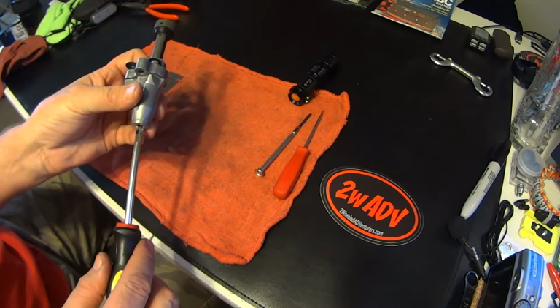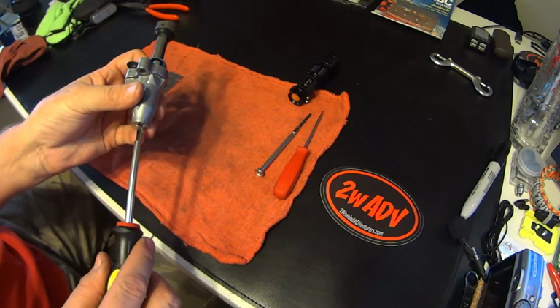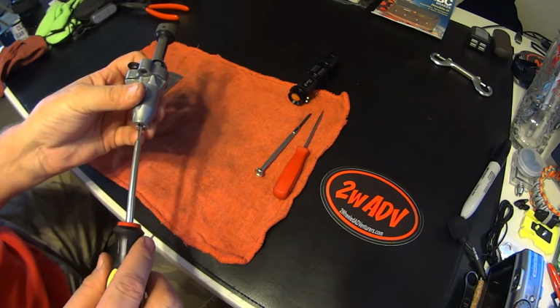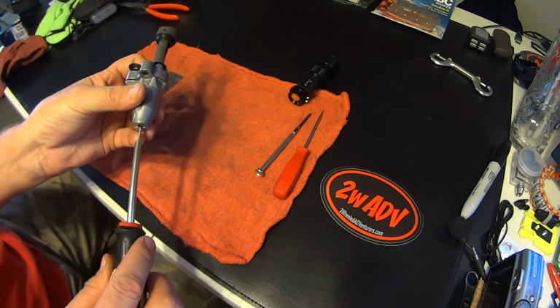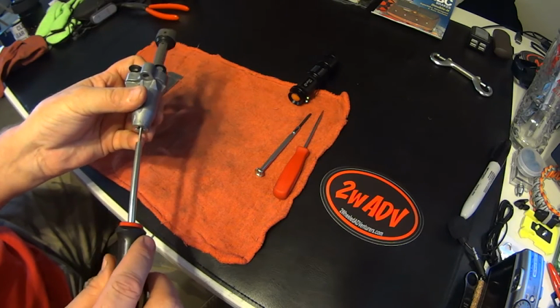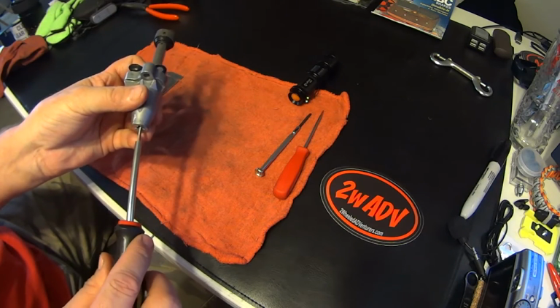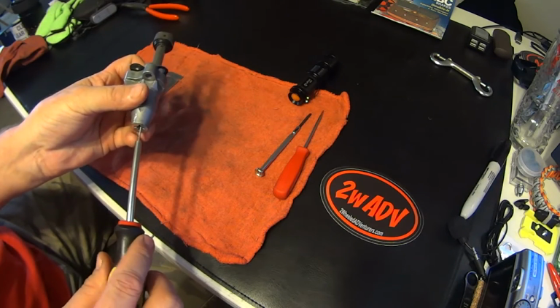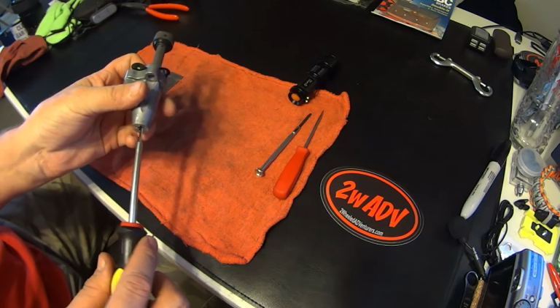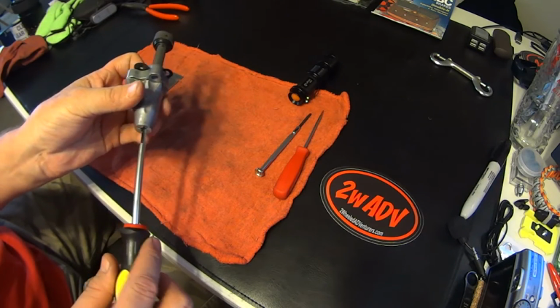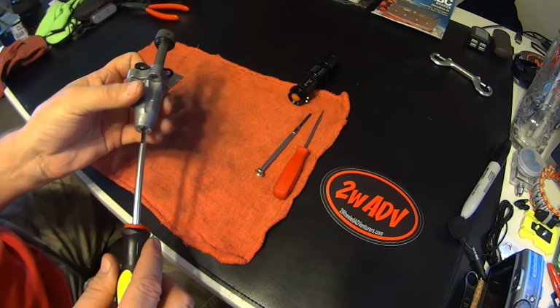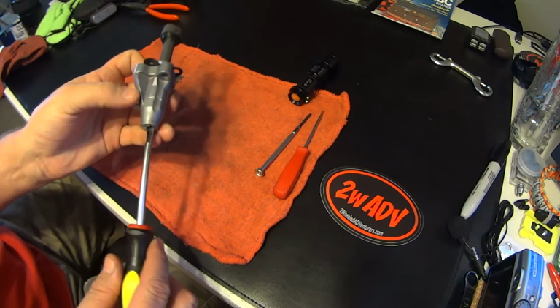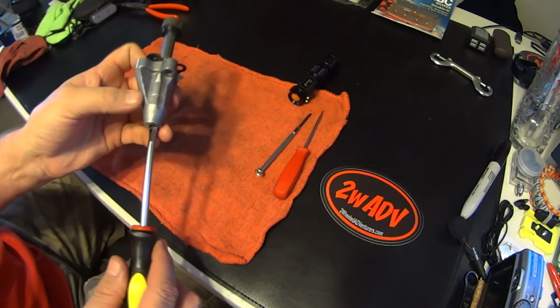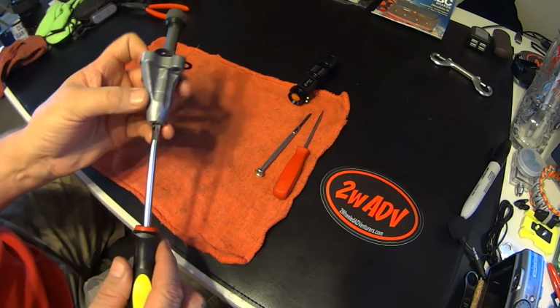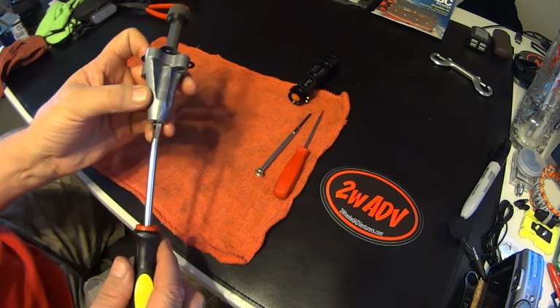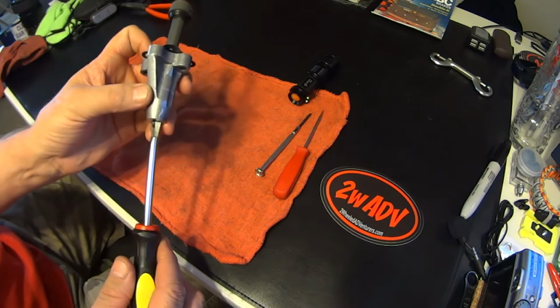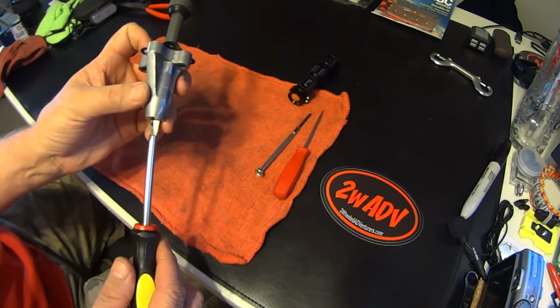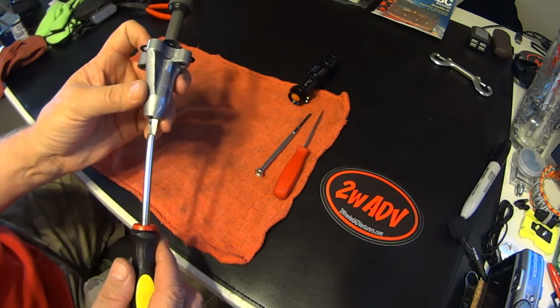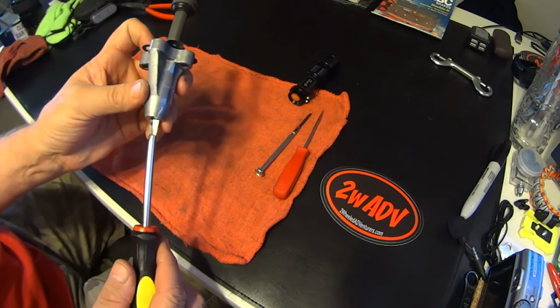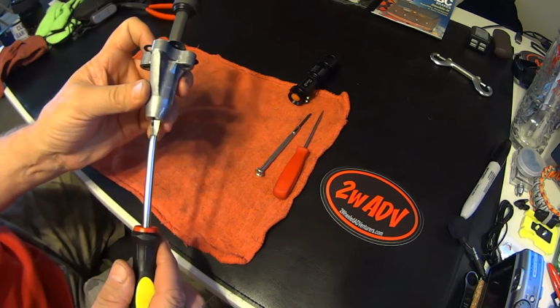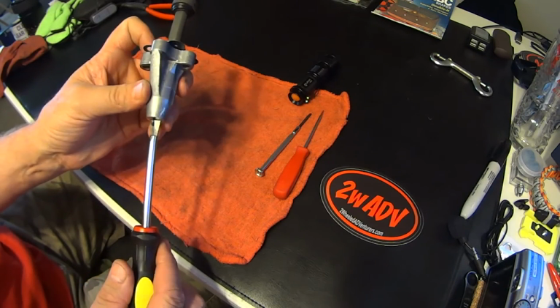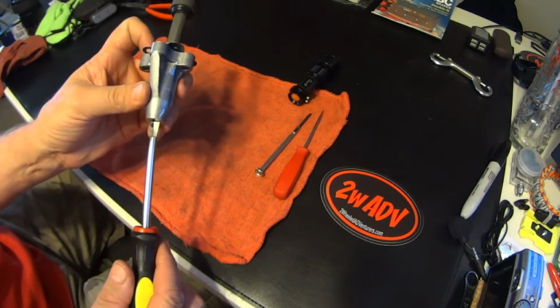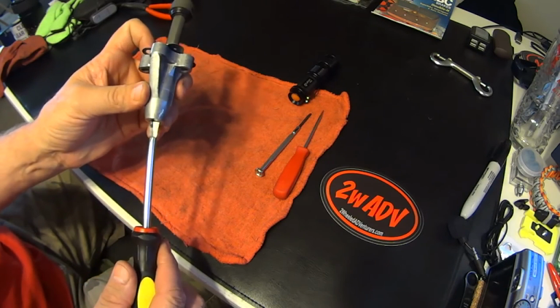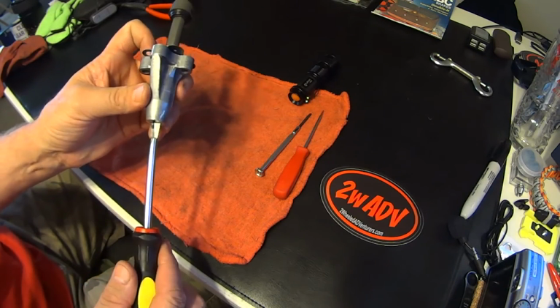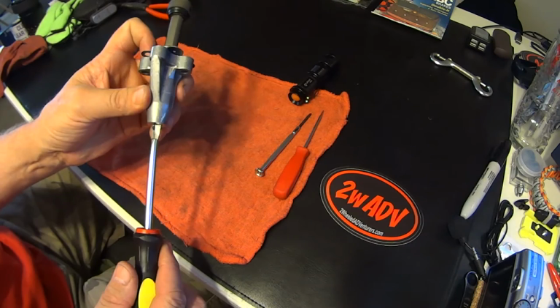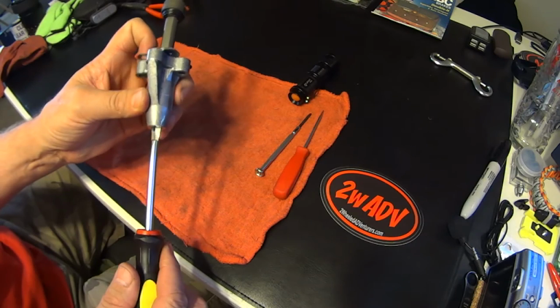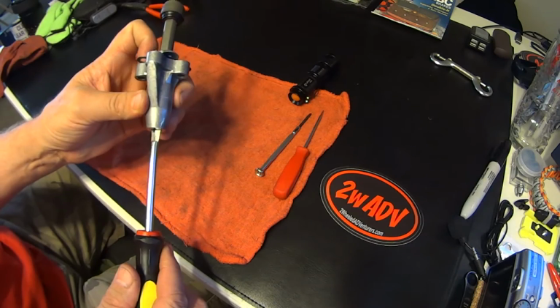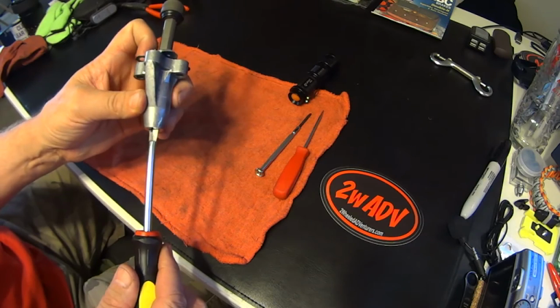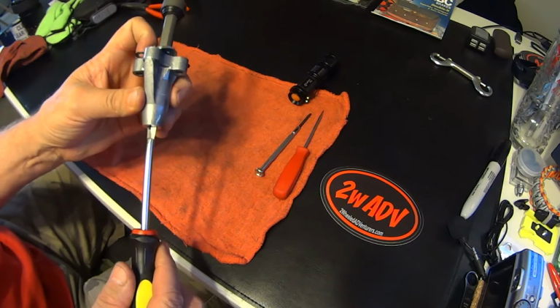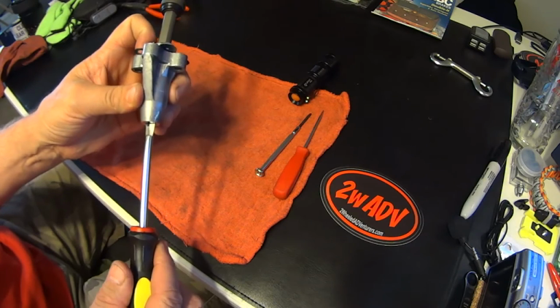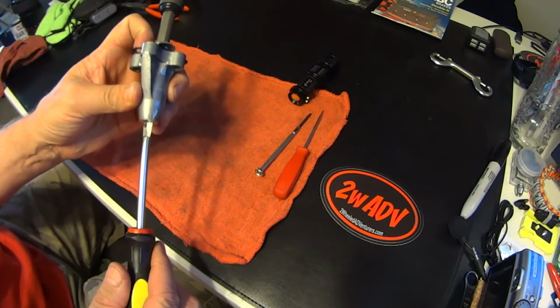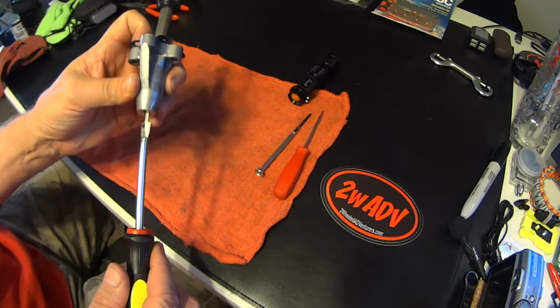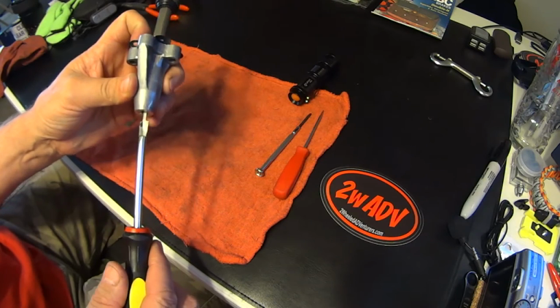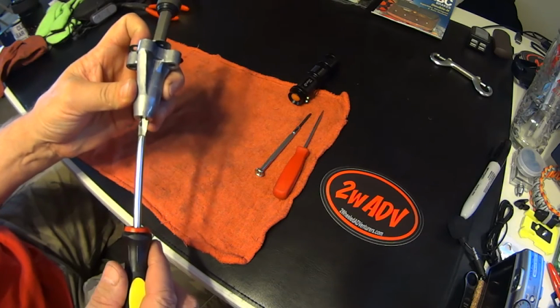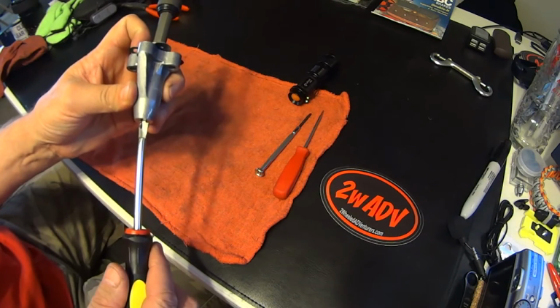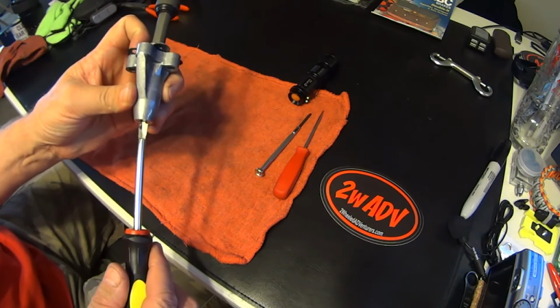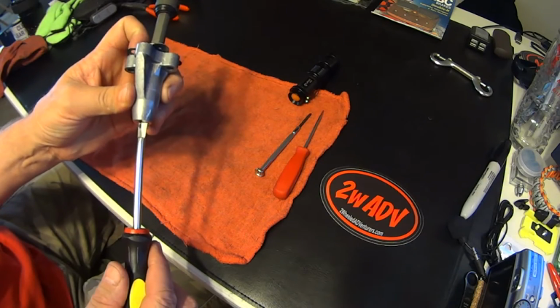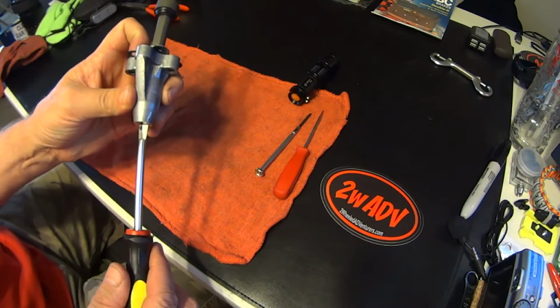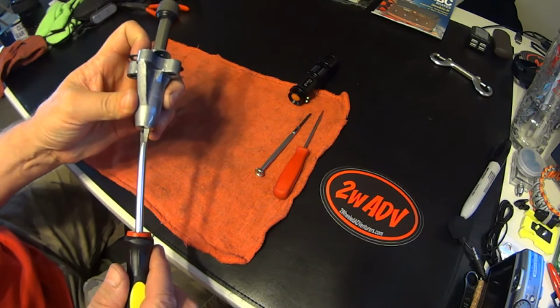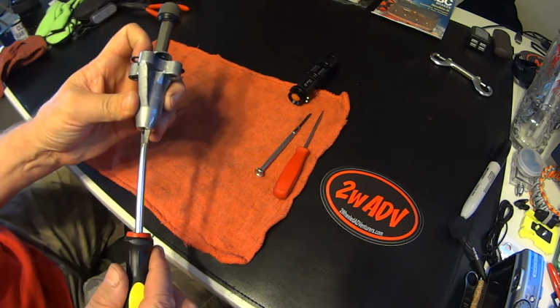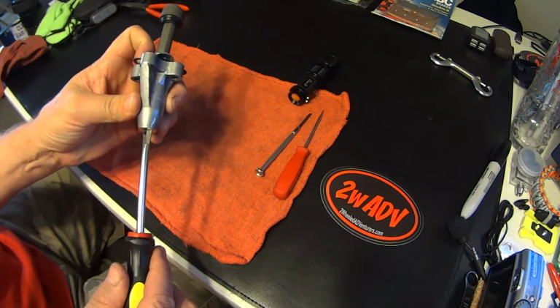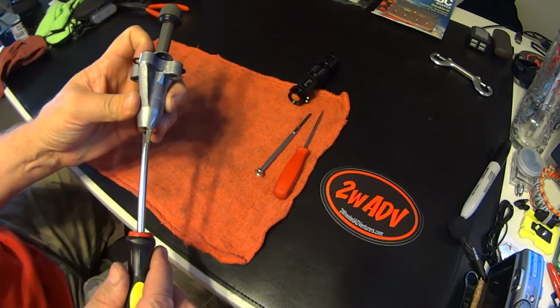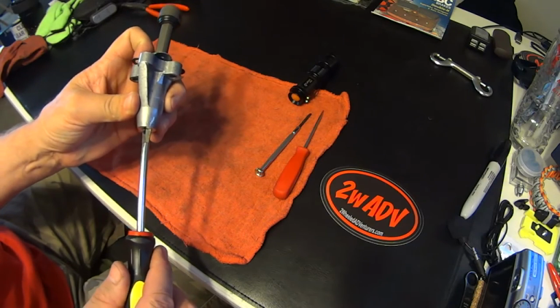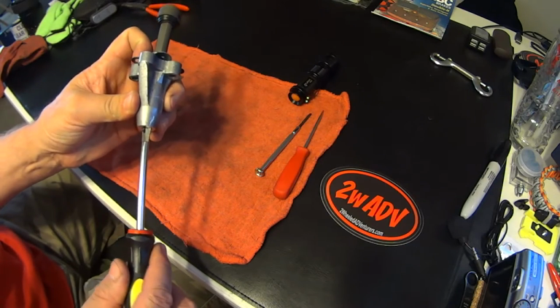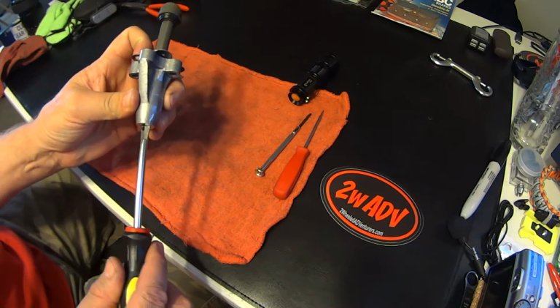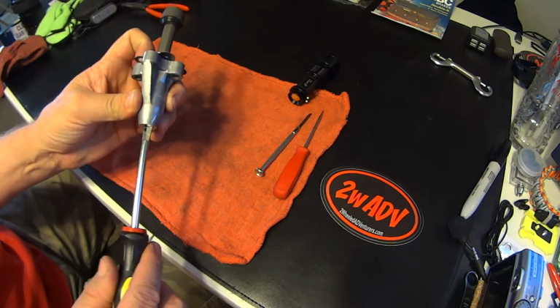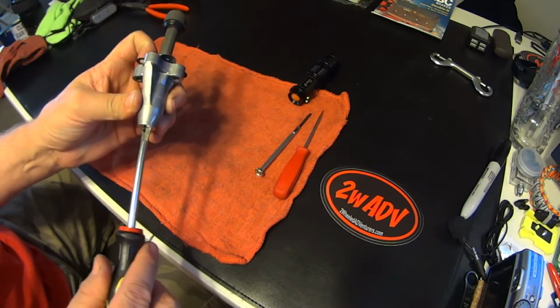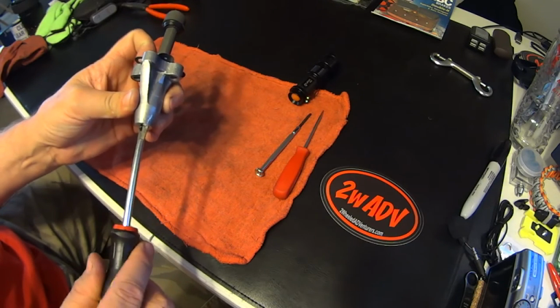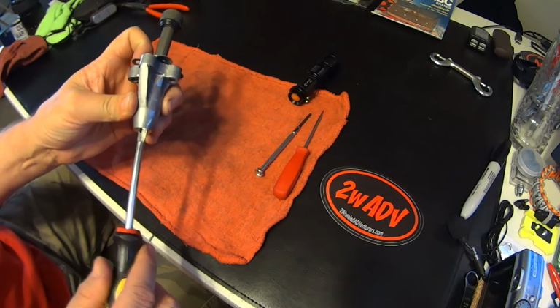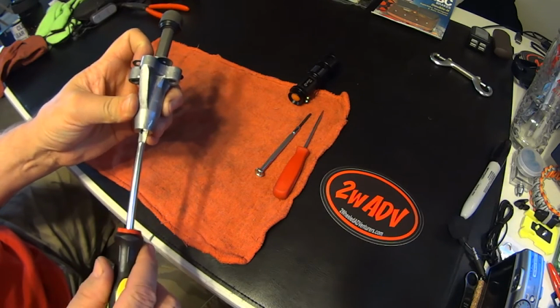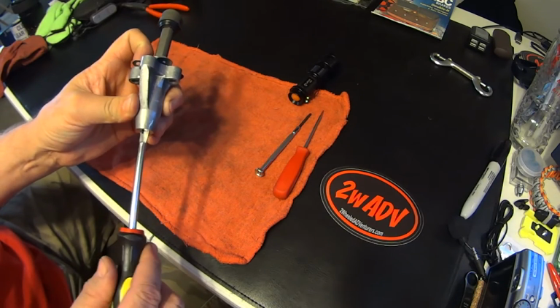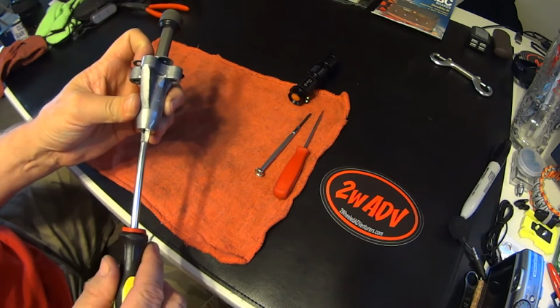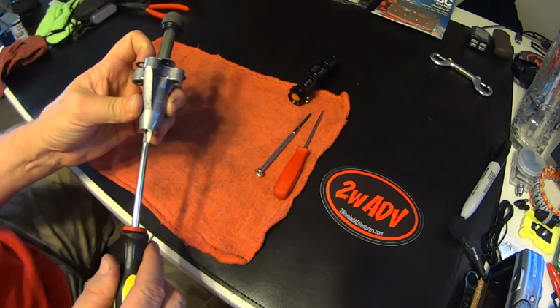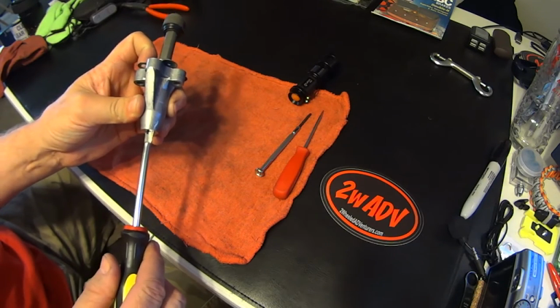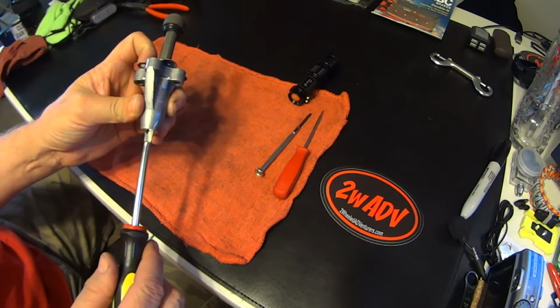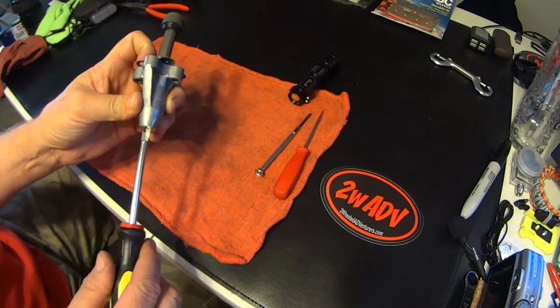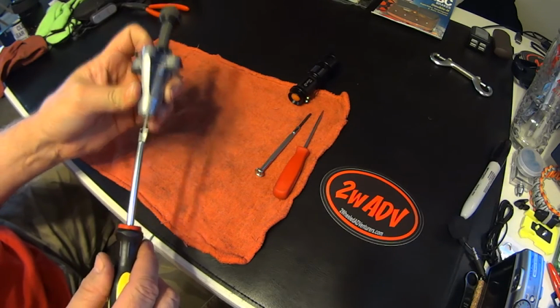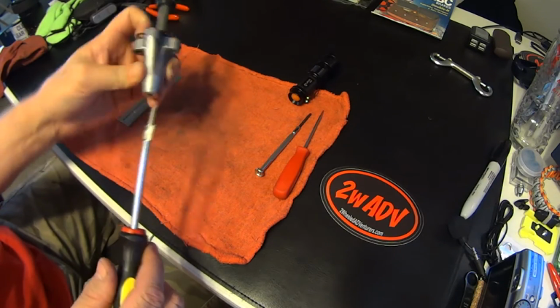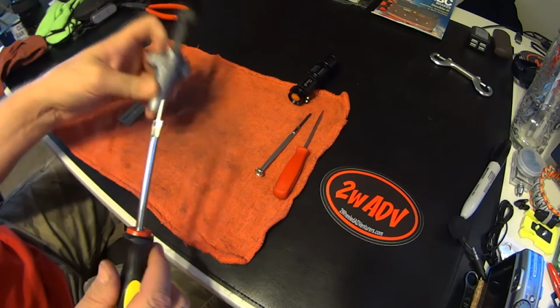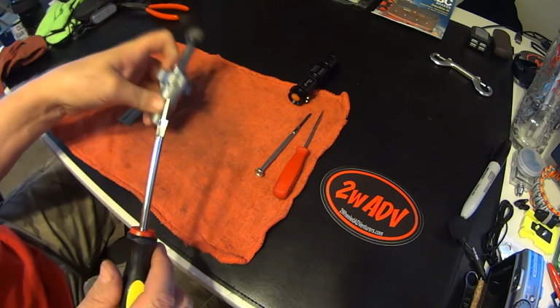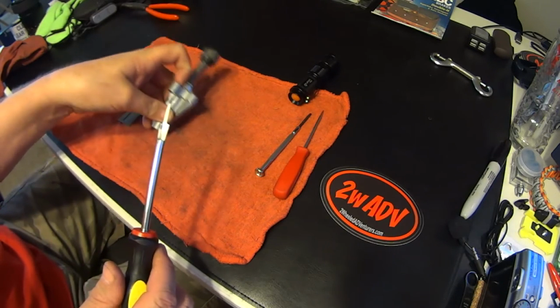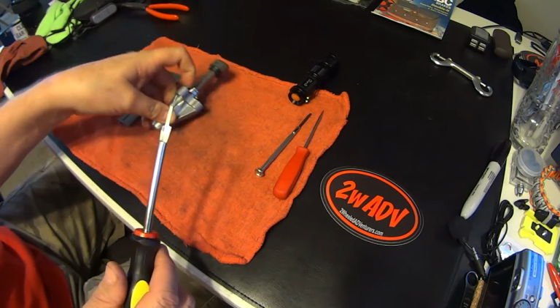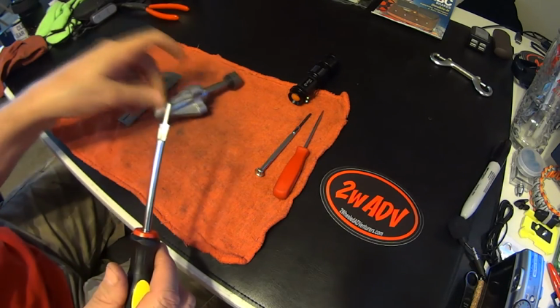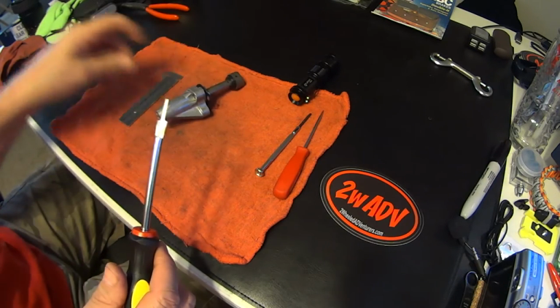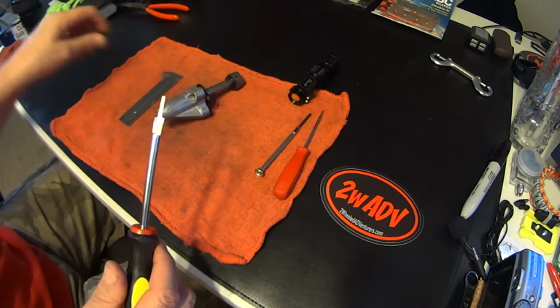Right in there — it just kind of slides in right there. So you can kind of eyeball that.